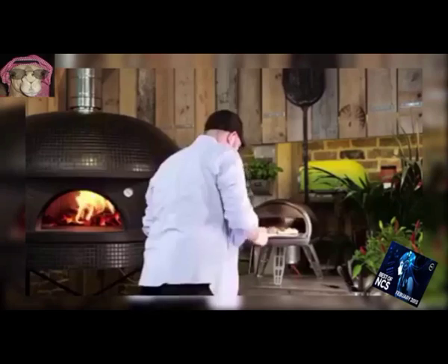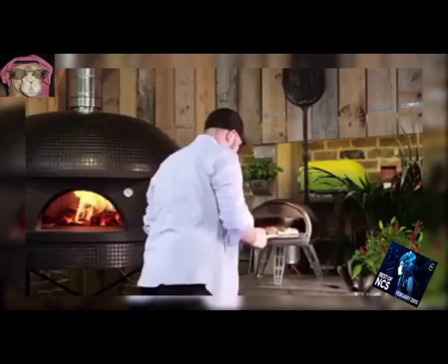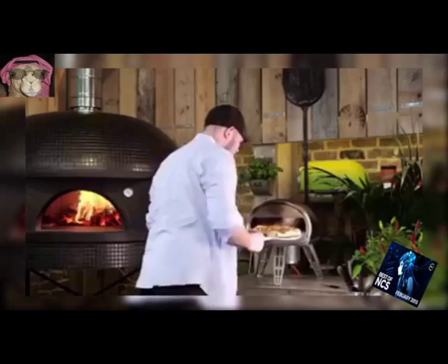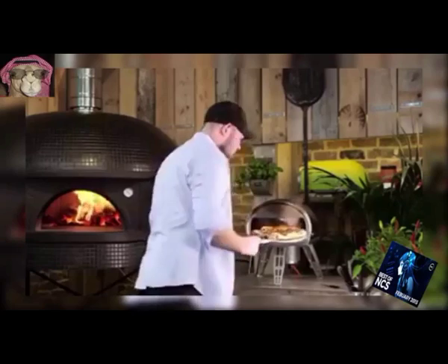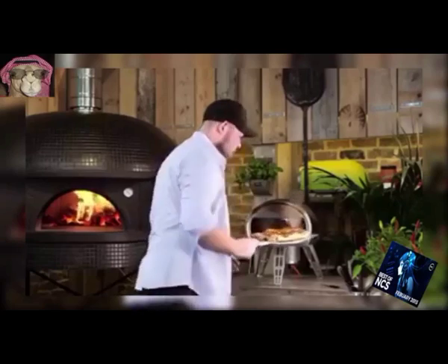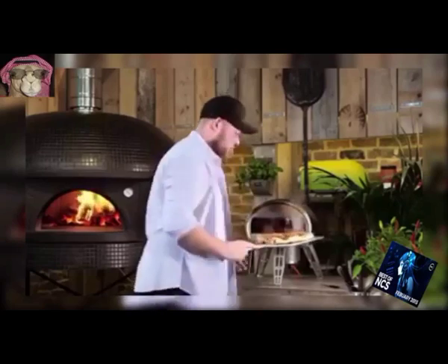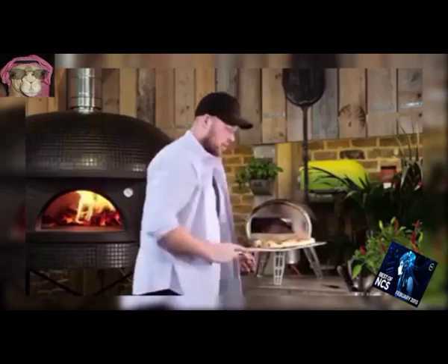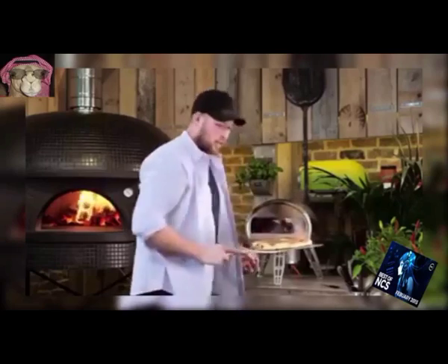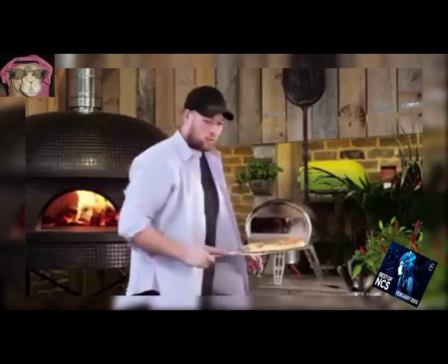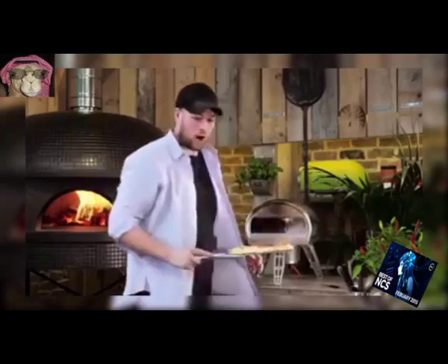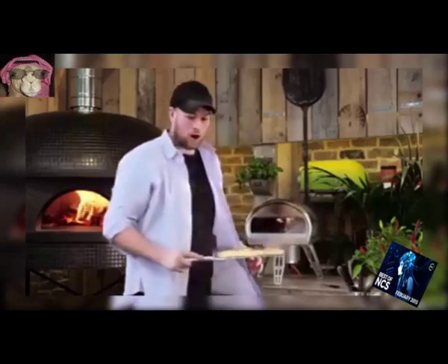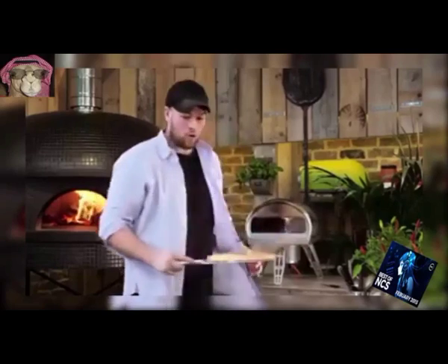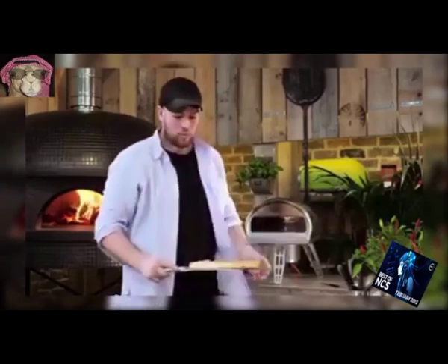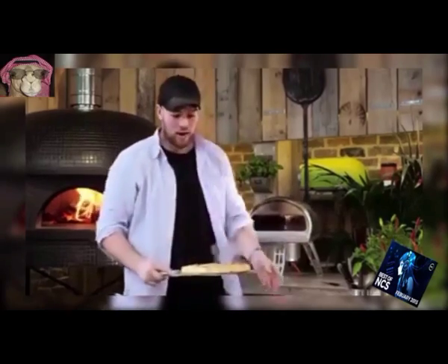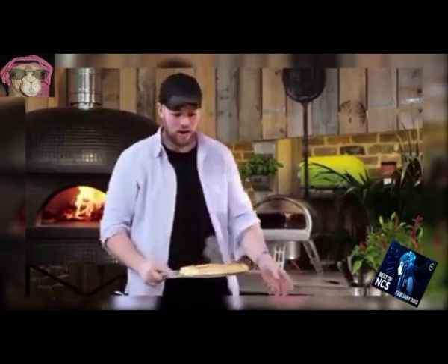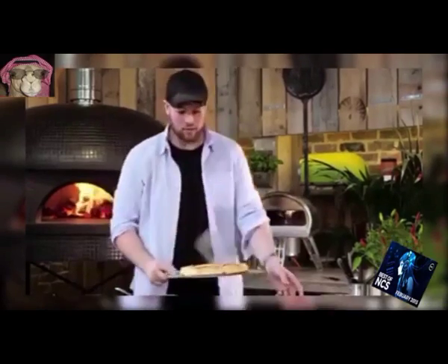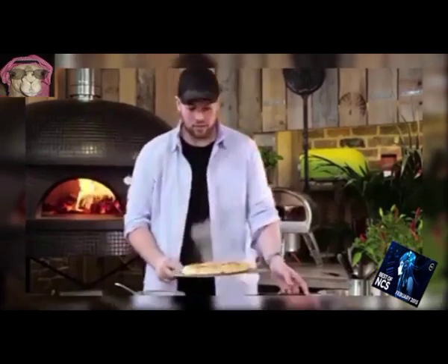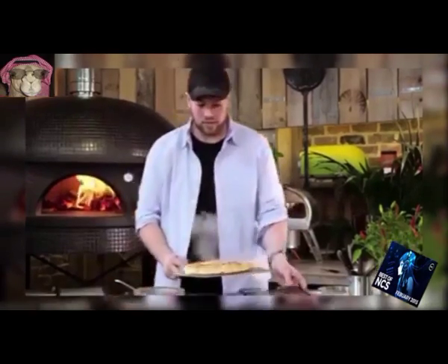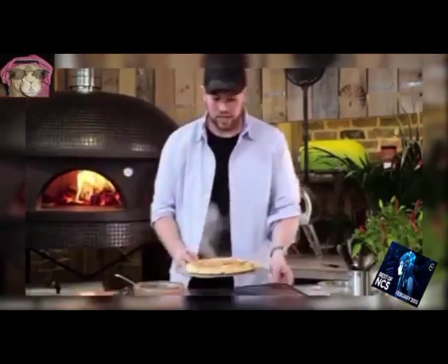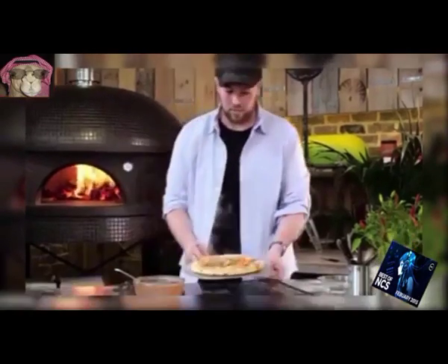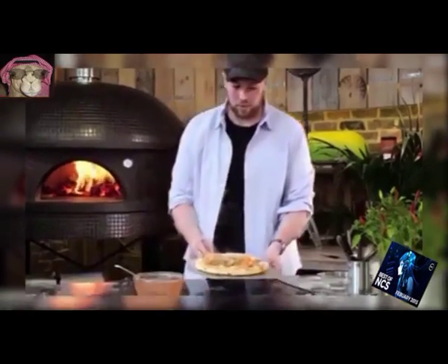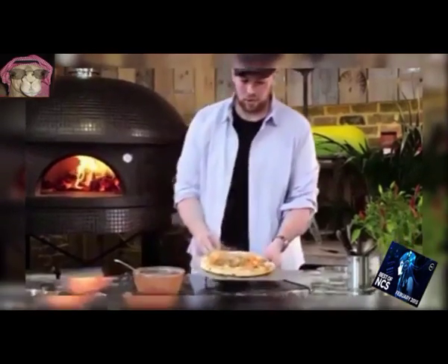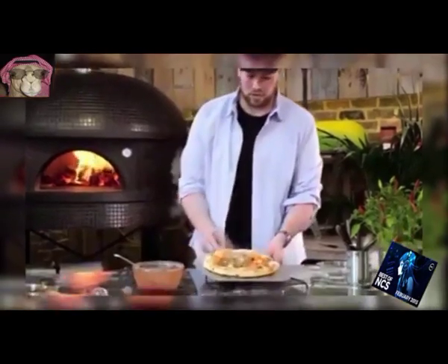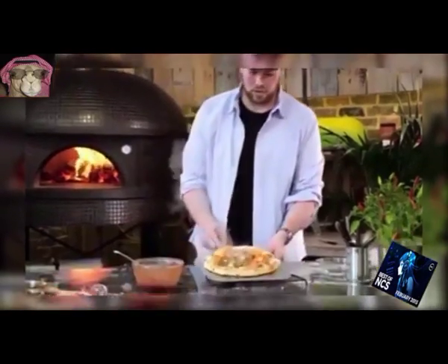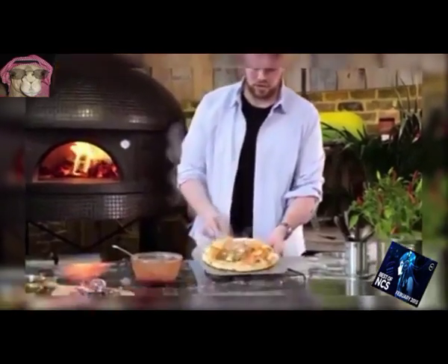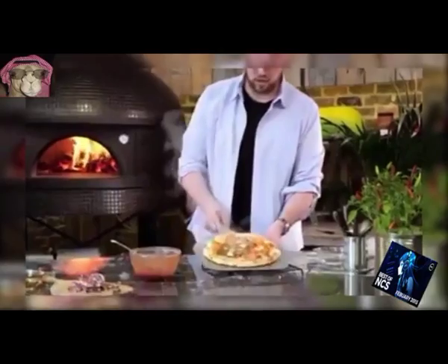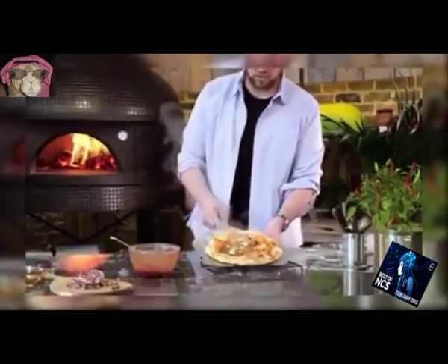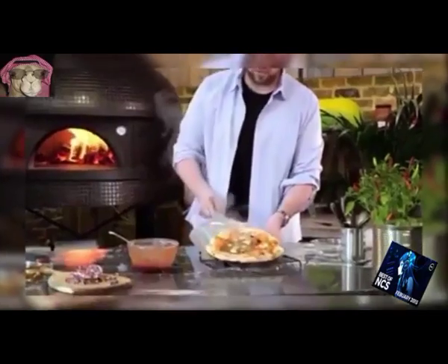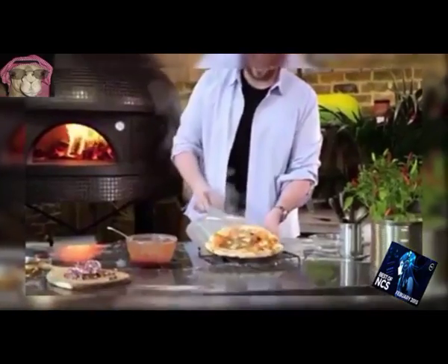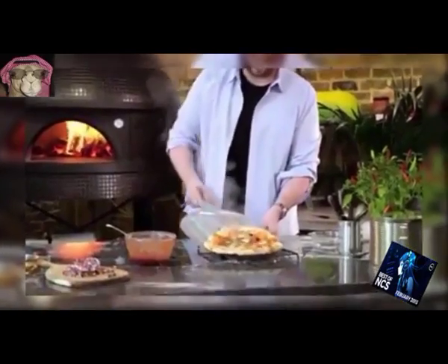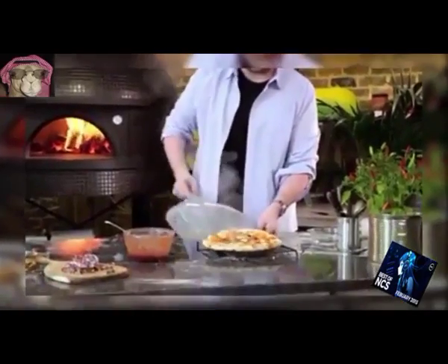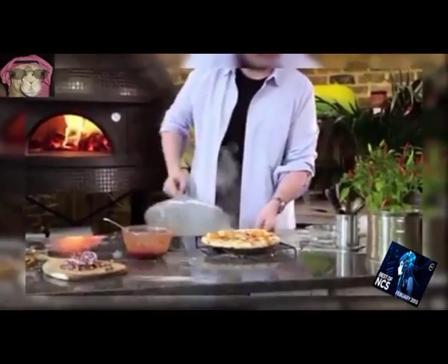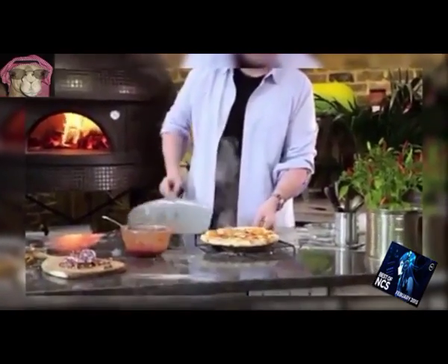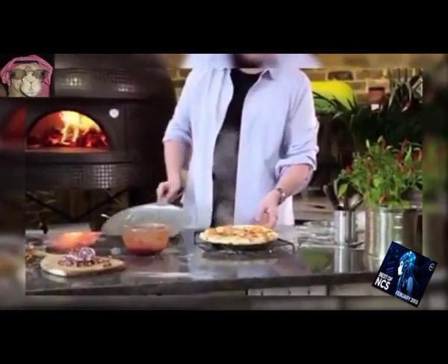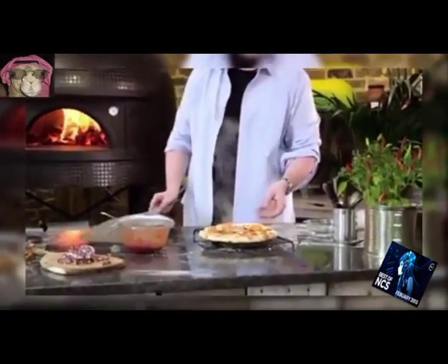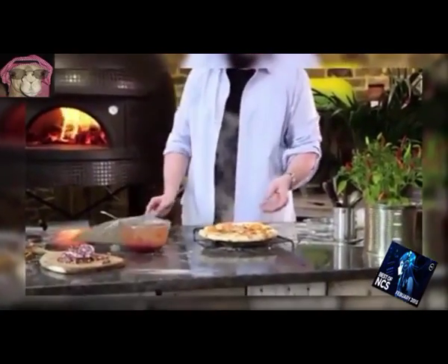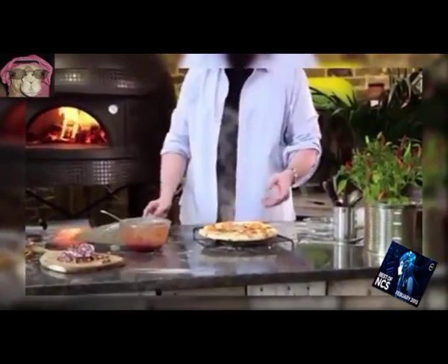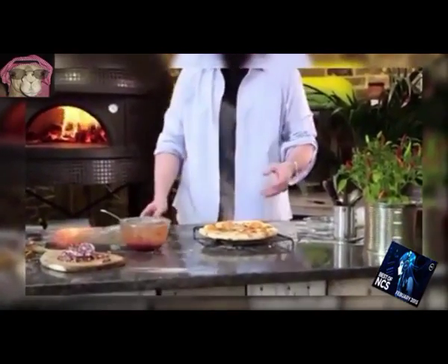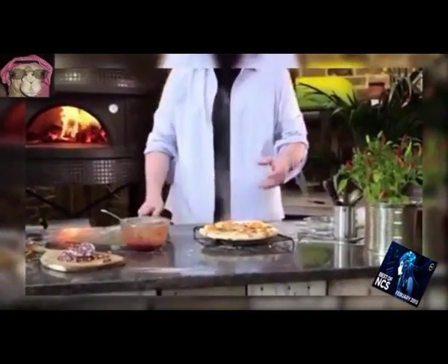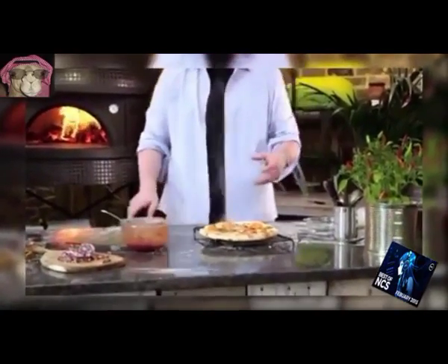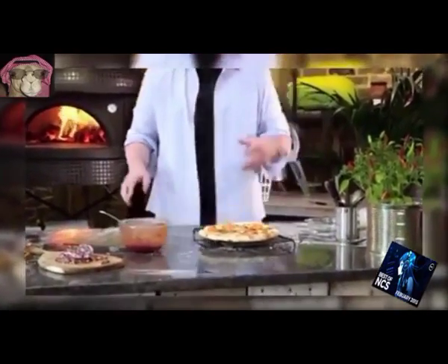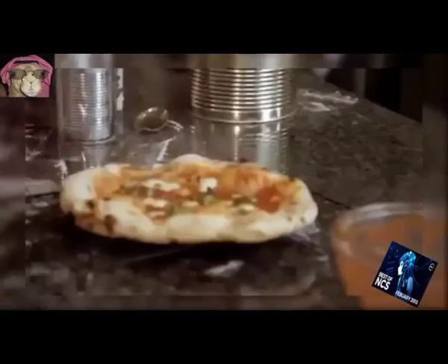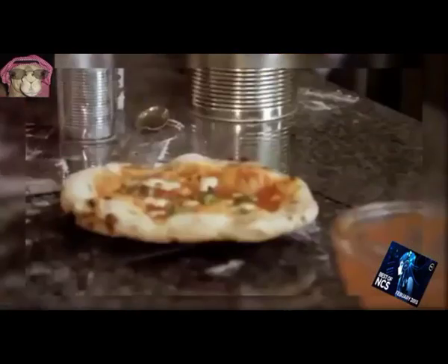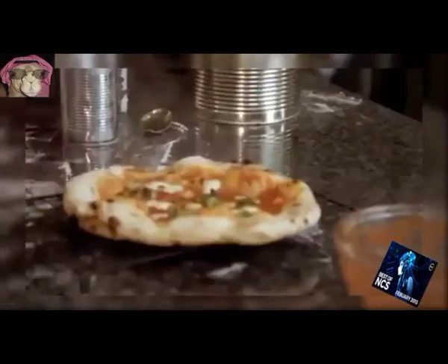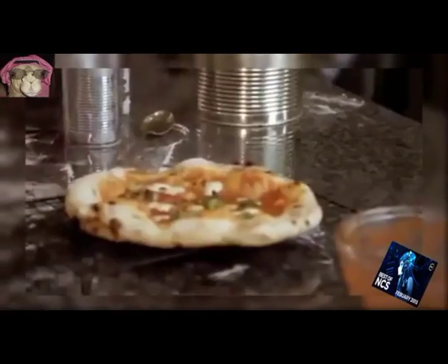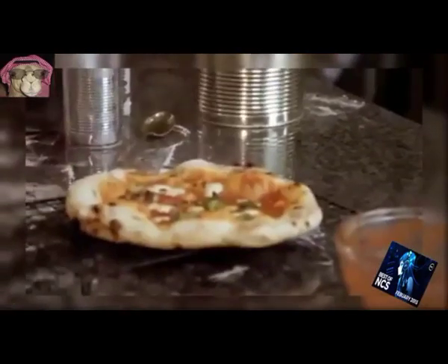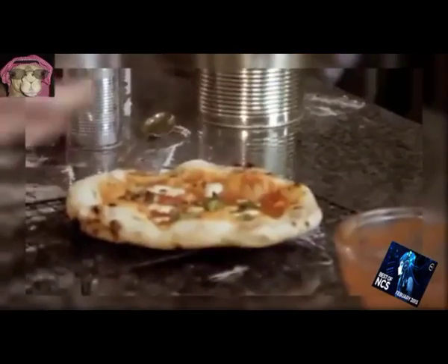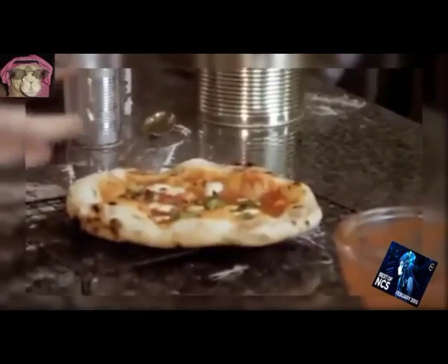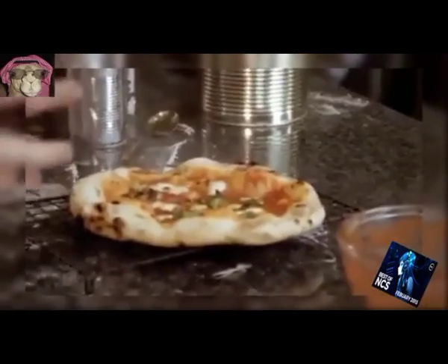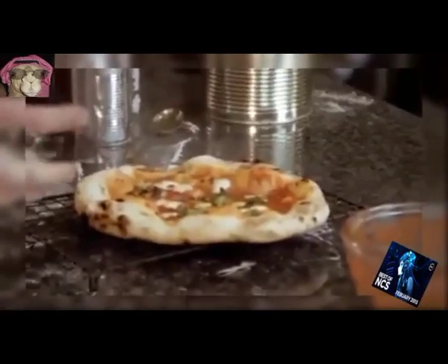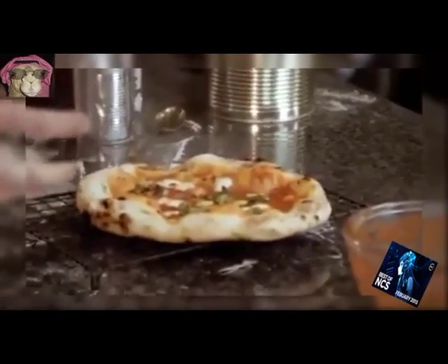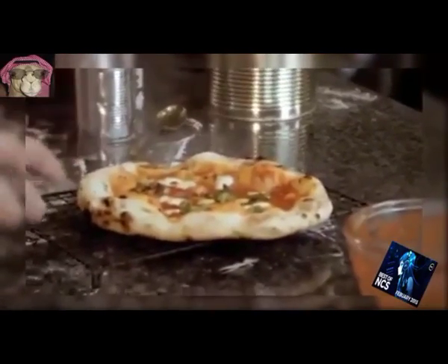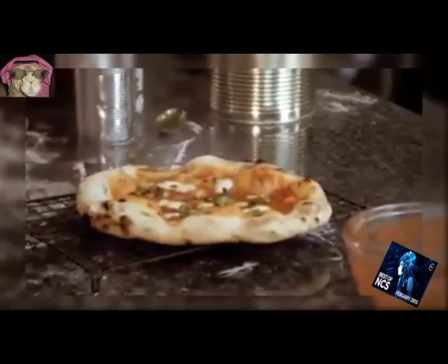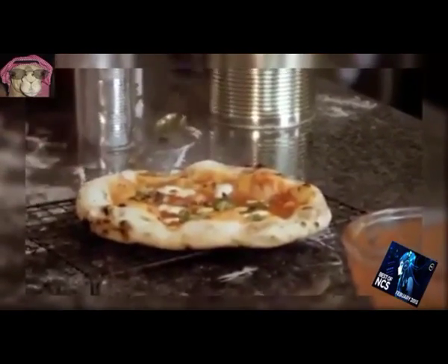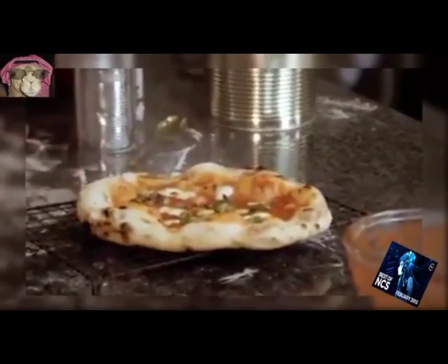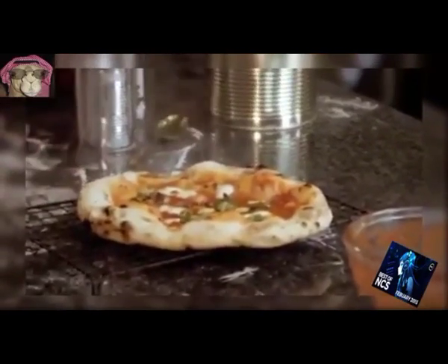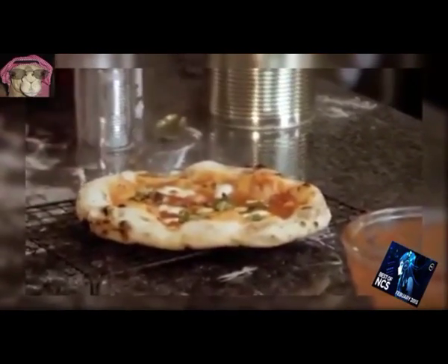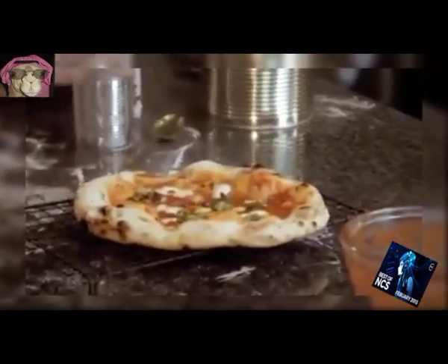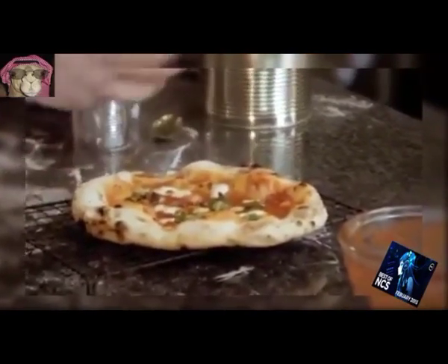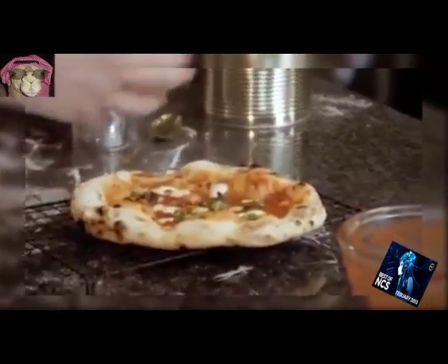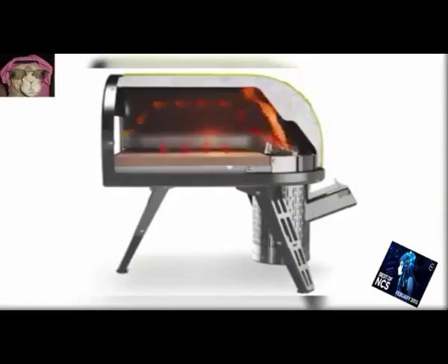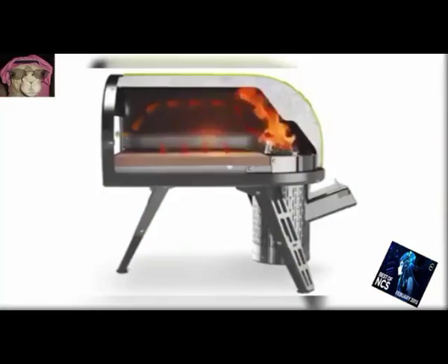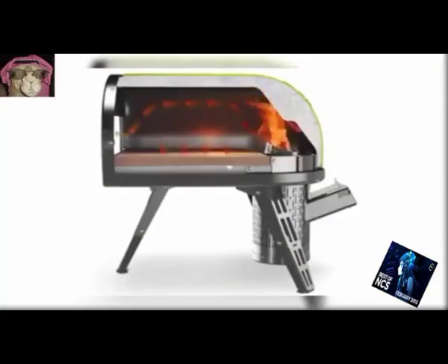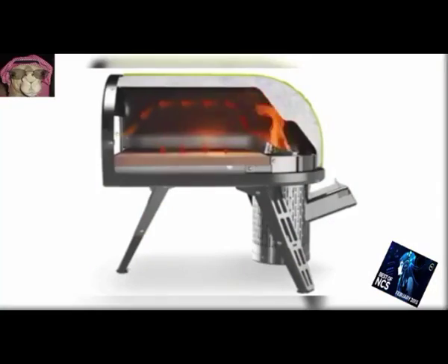73. Portable stone baked pizza oven. Cooks restaurant quality pizza in just 90 seconds.